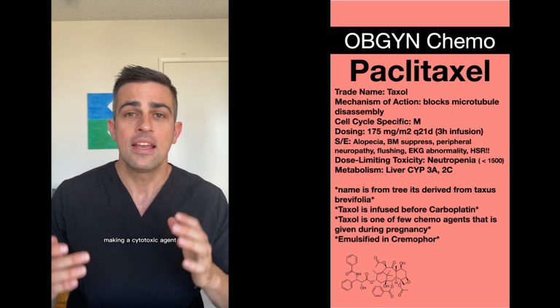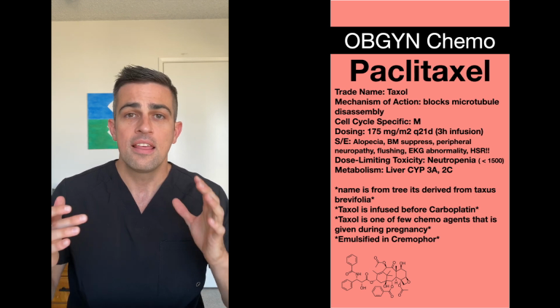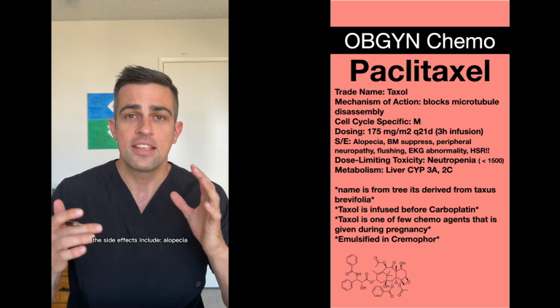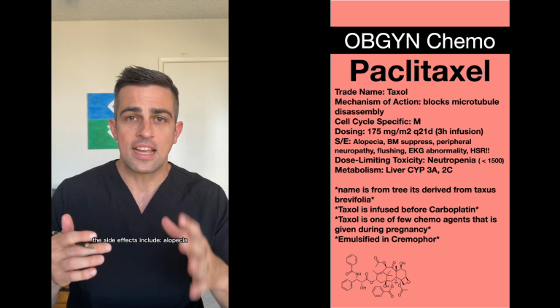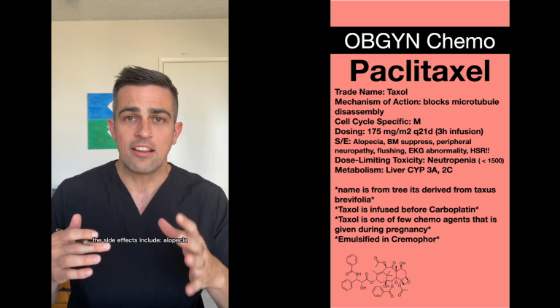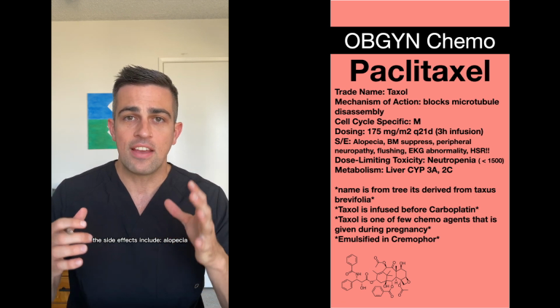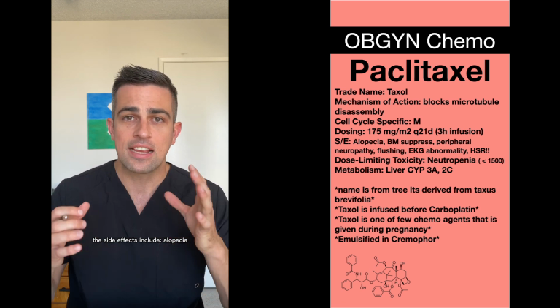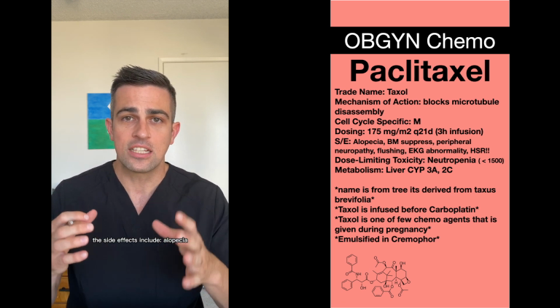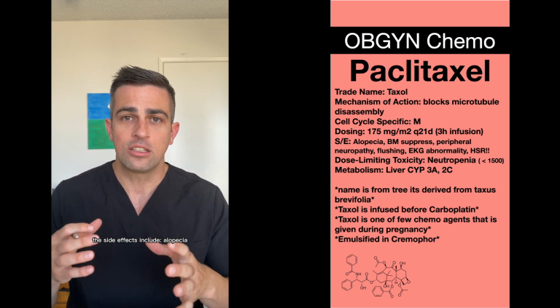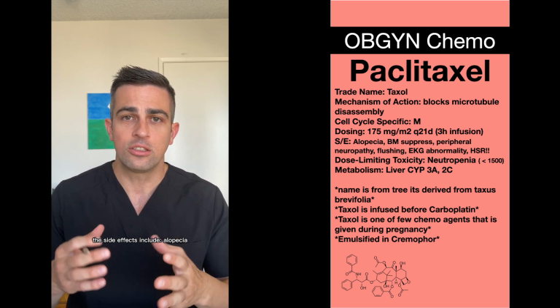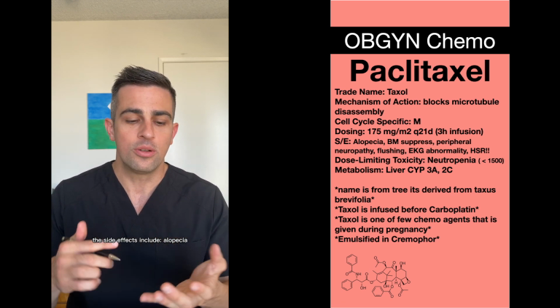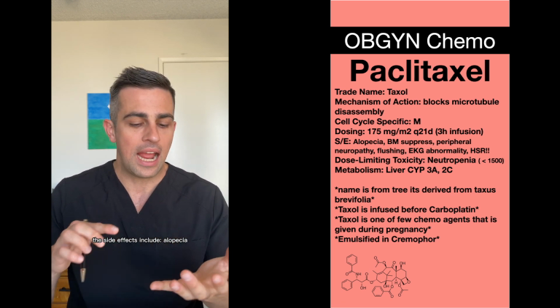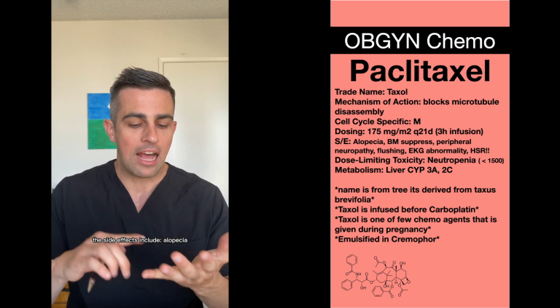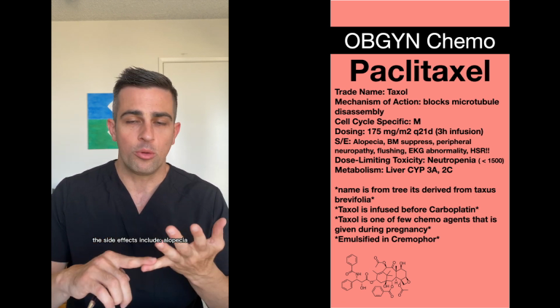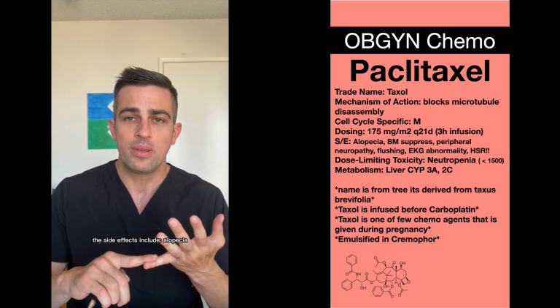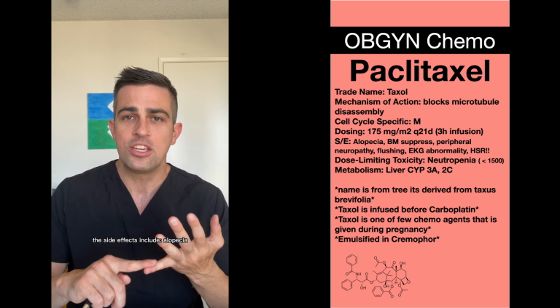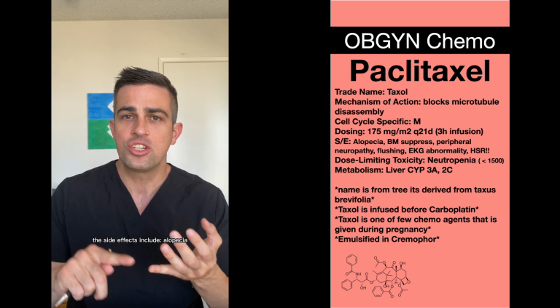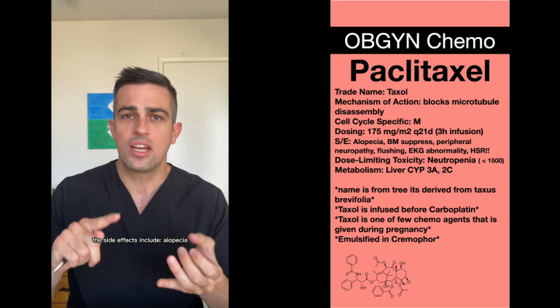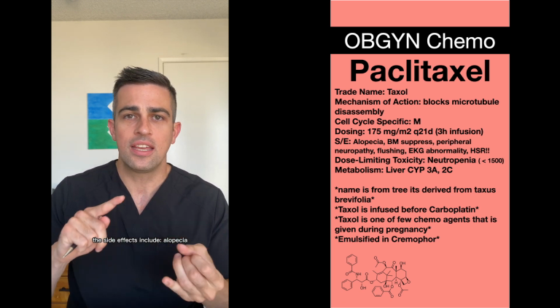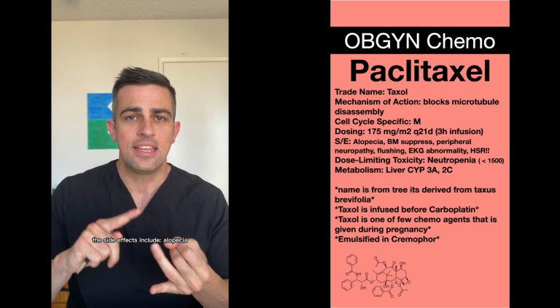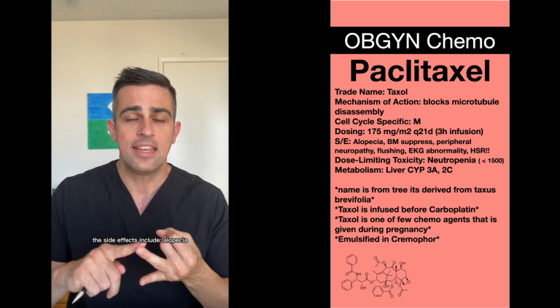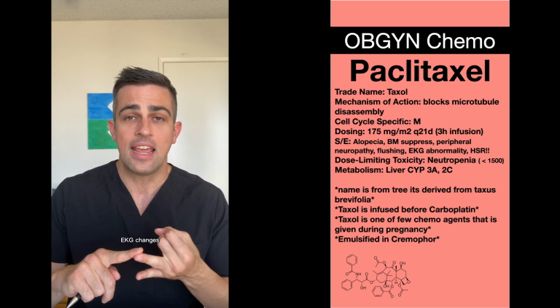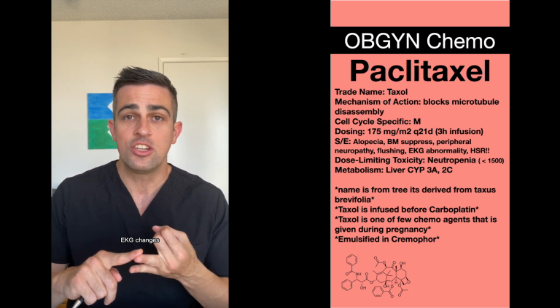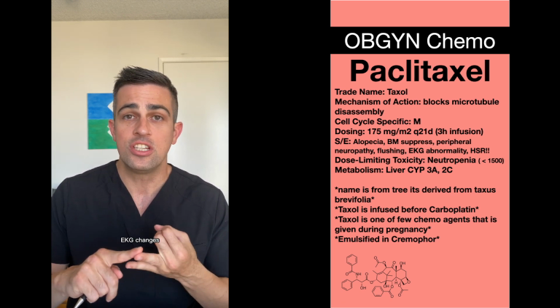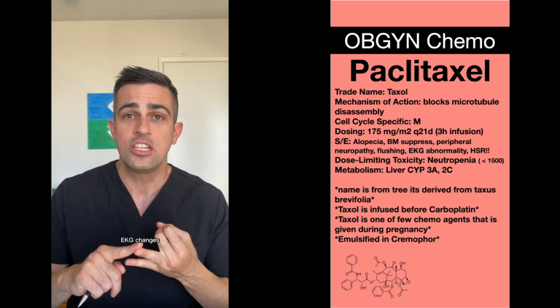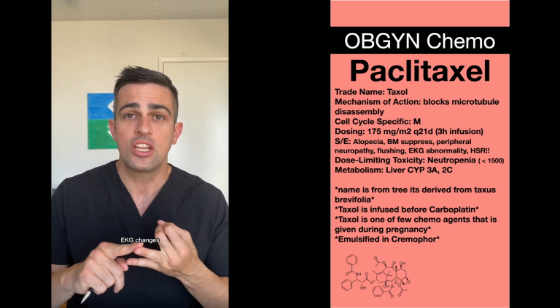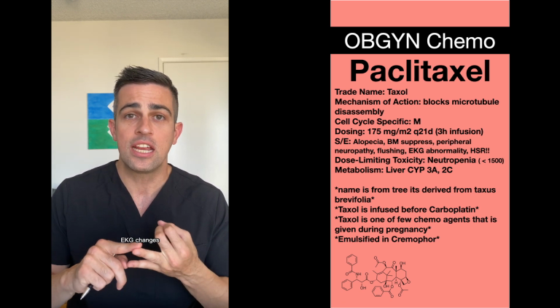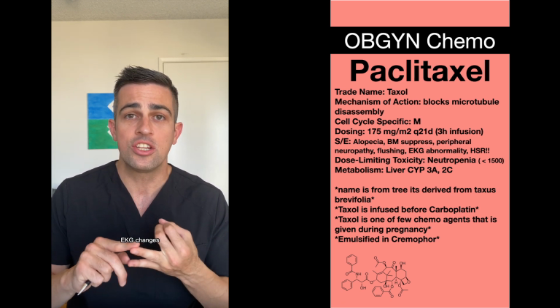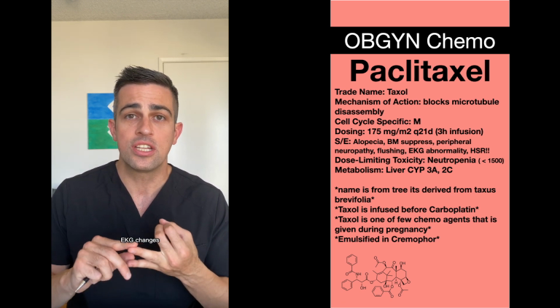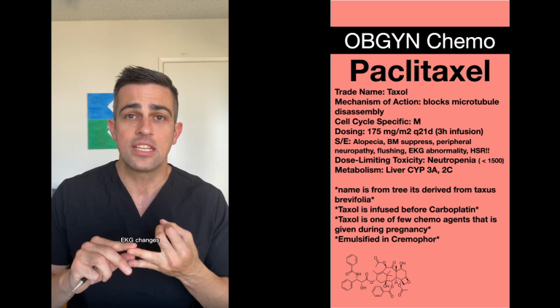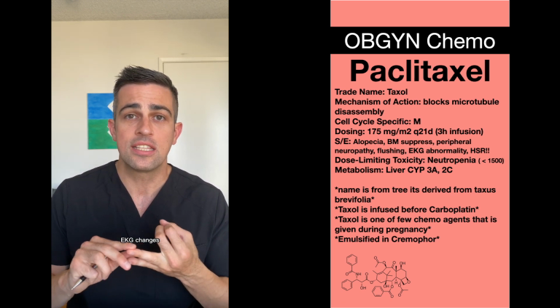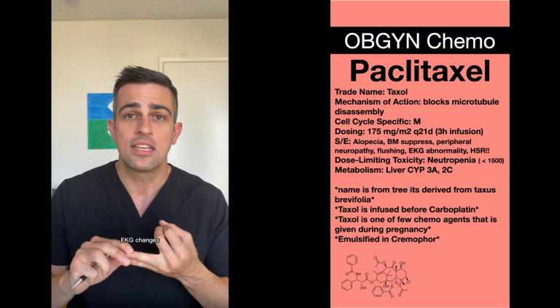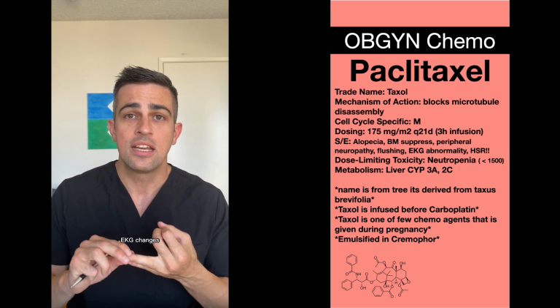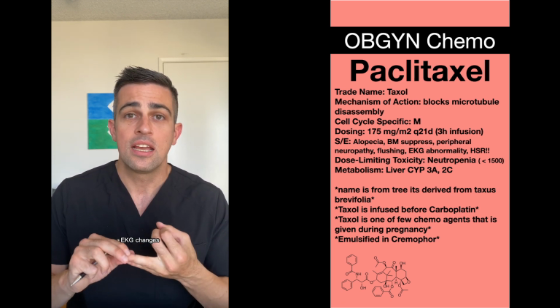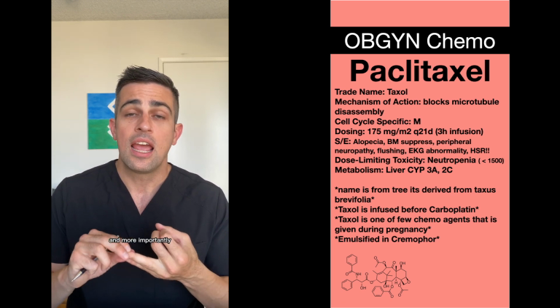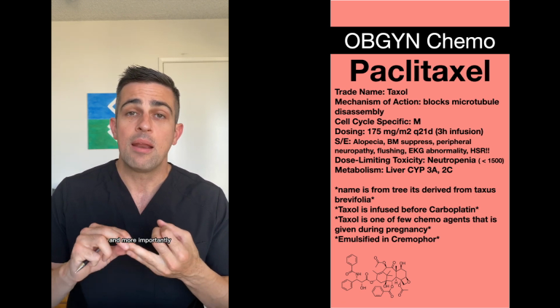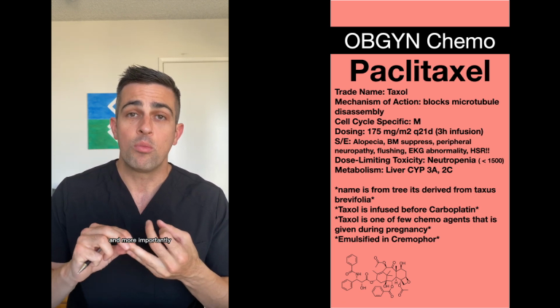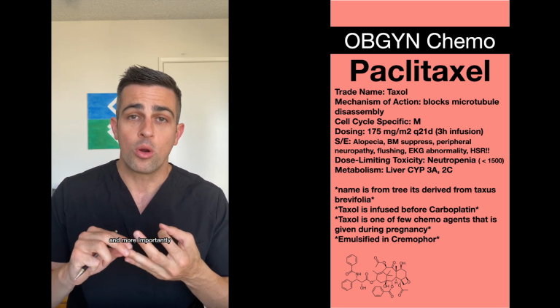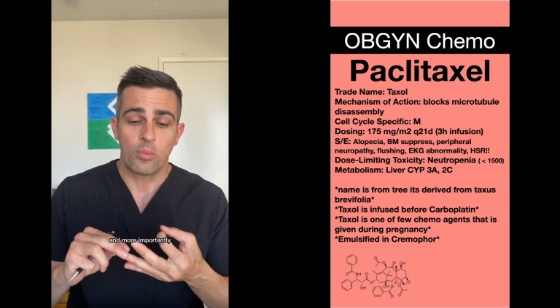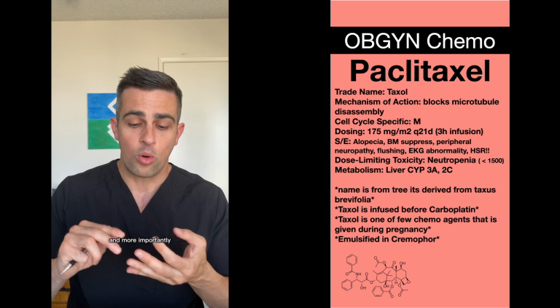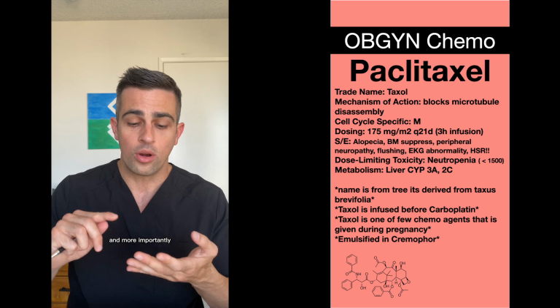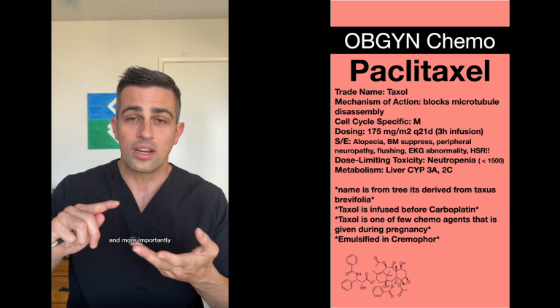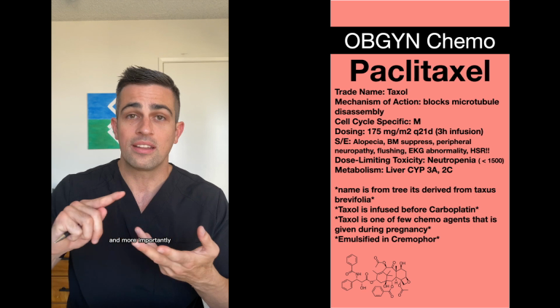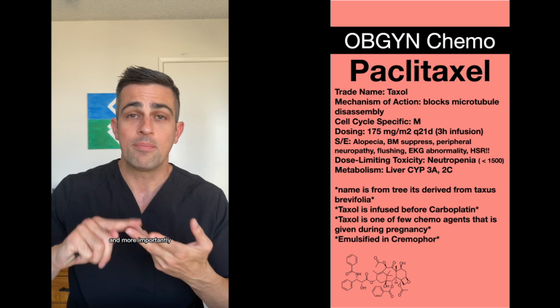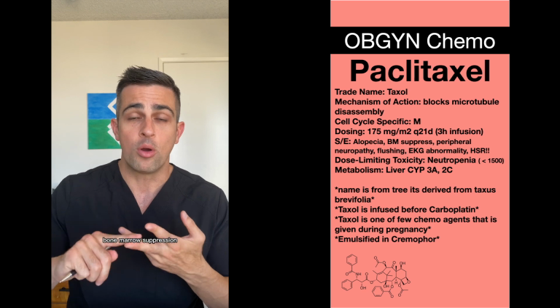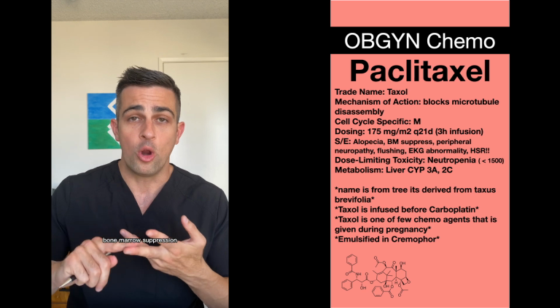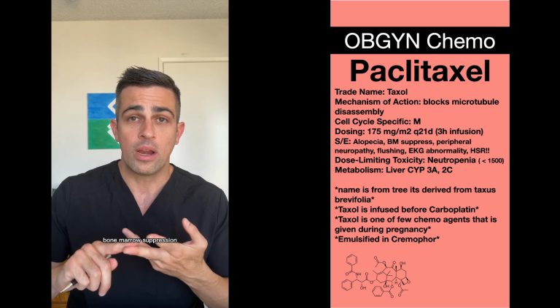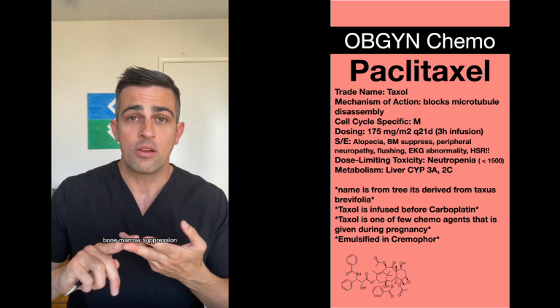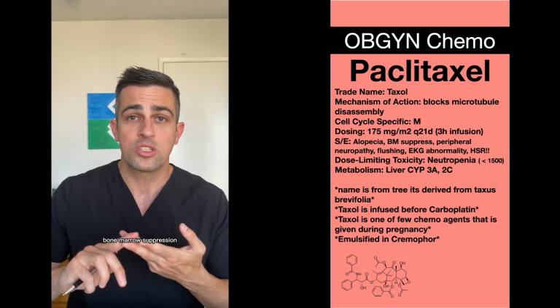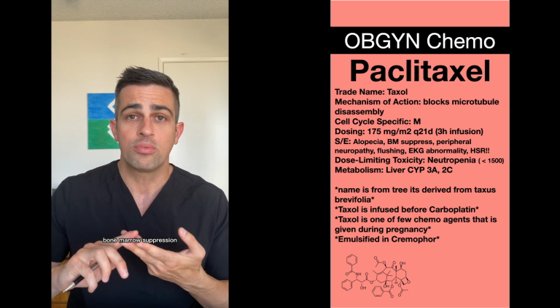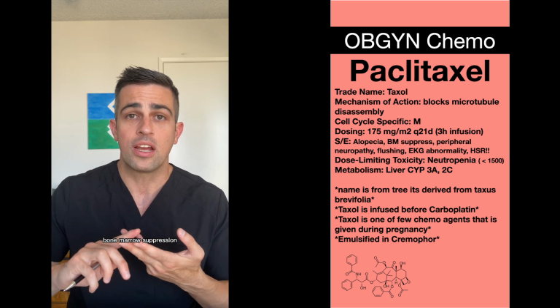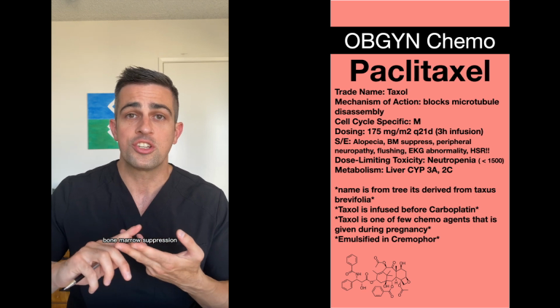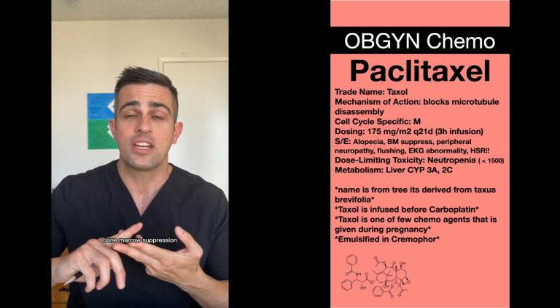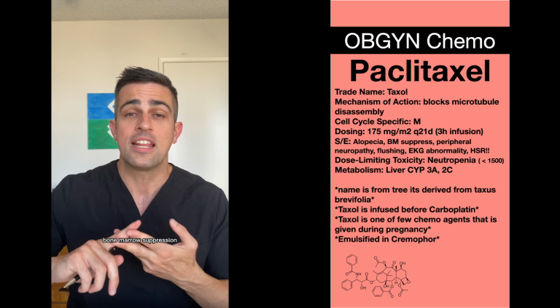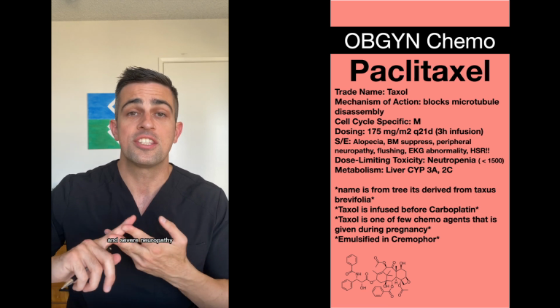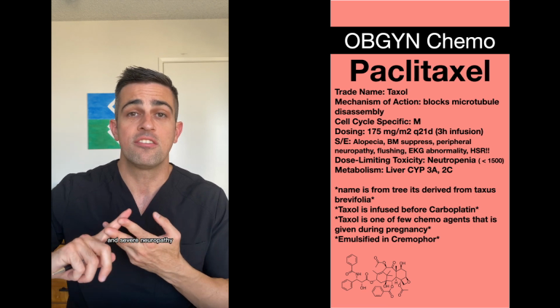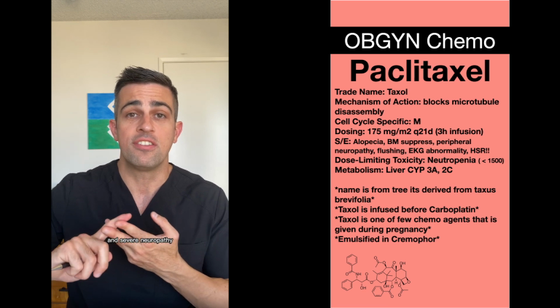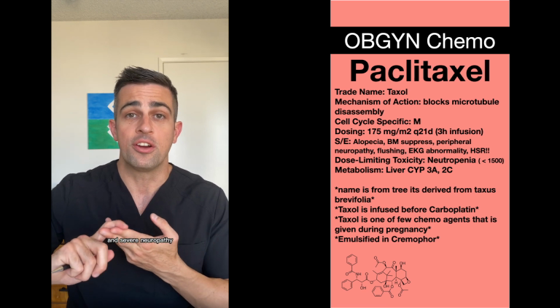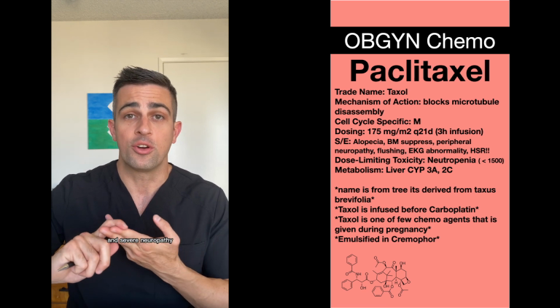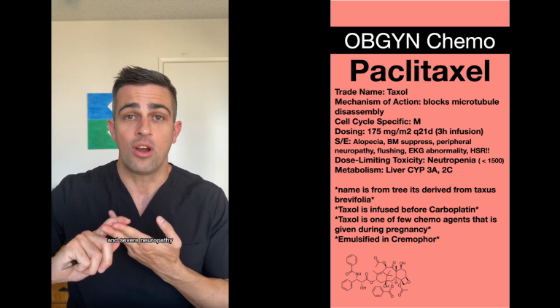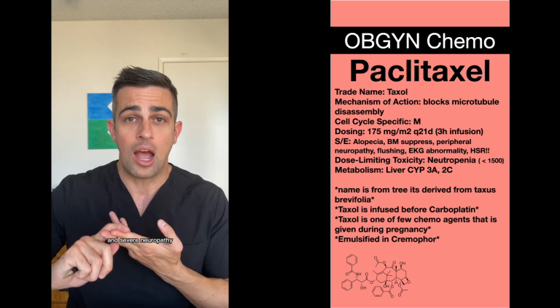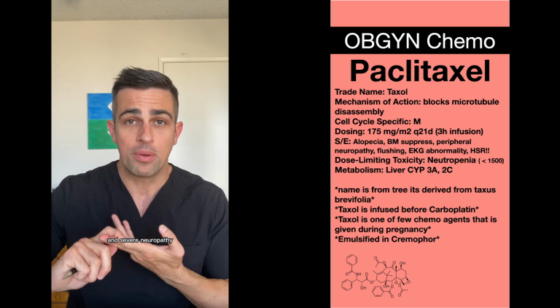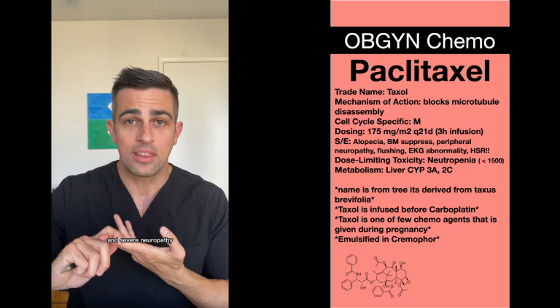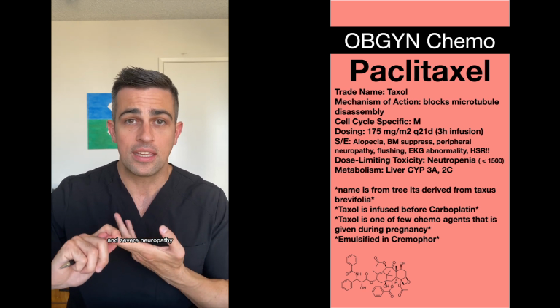The side effects include alopecia, EKG changes, and more importantly, bone marrow suppression and severe neuropathy.